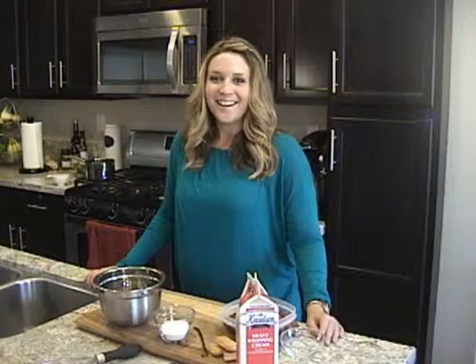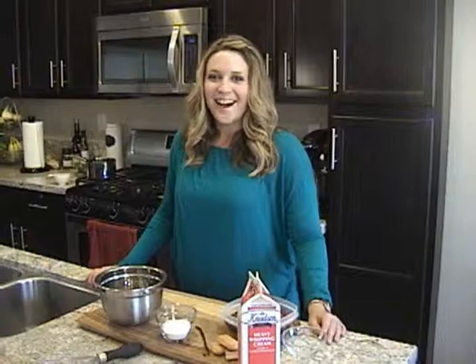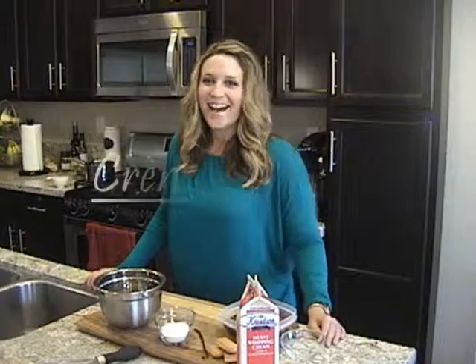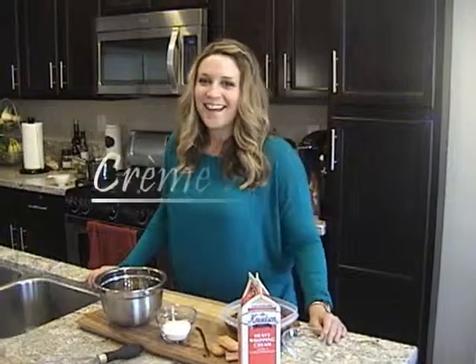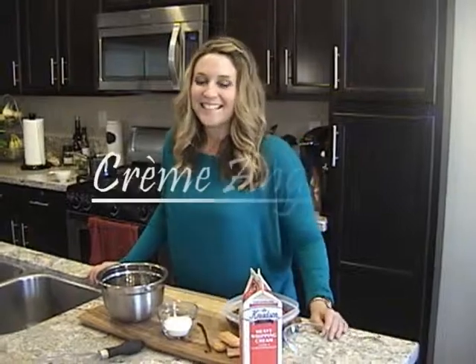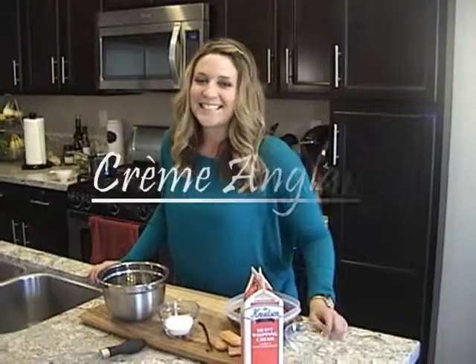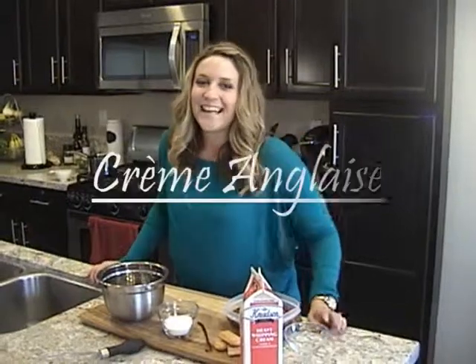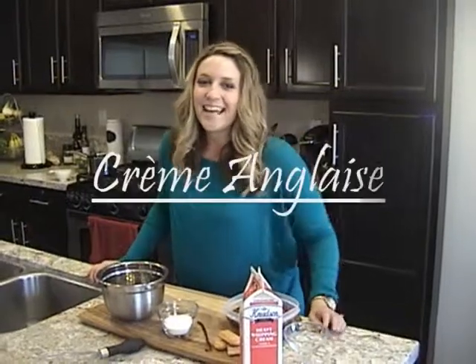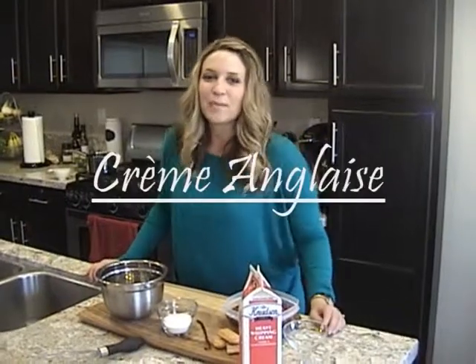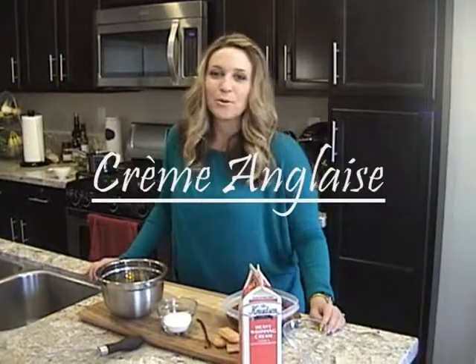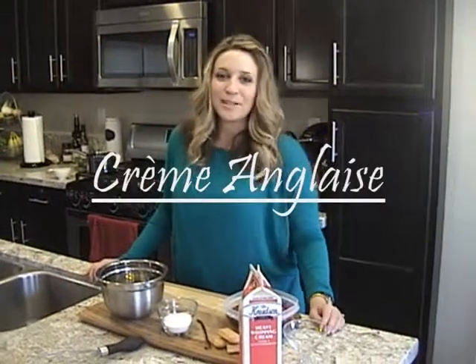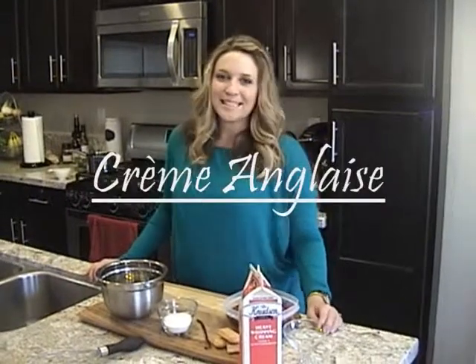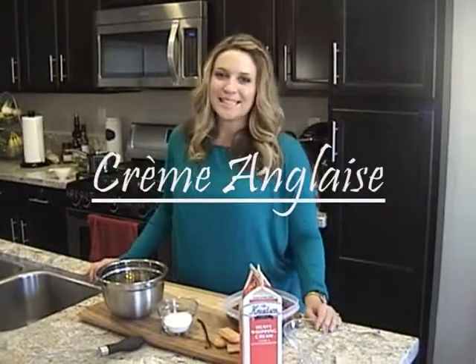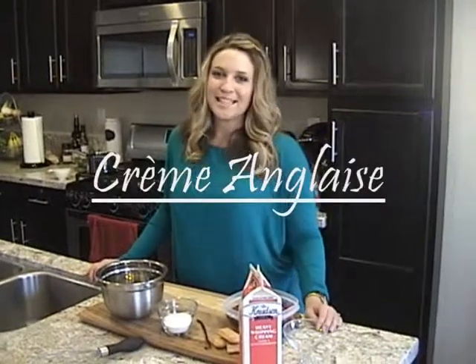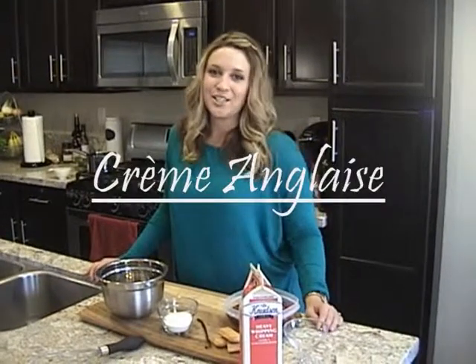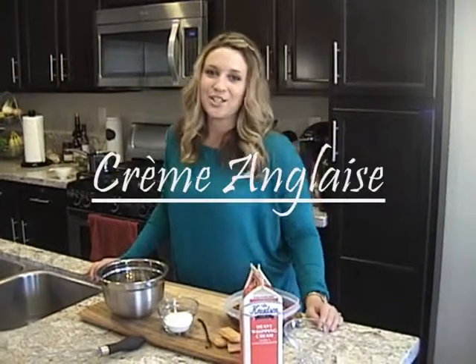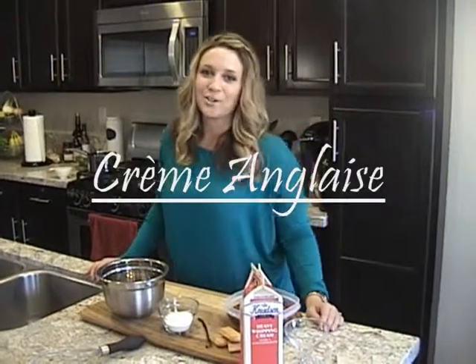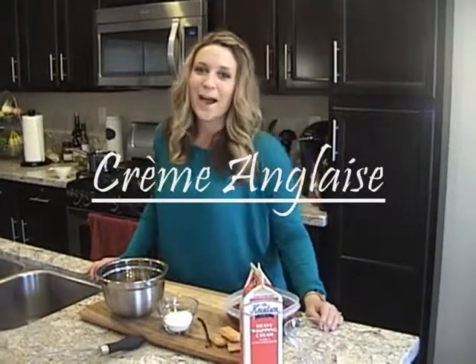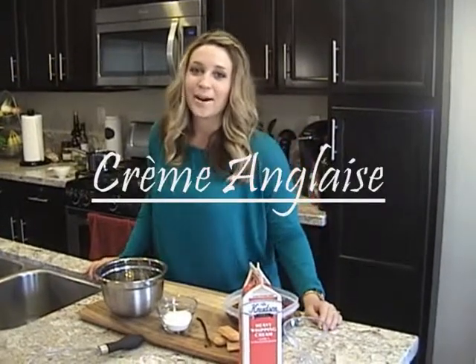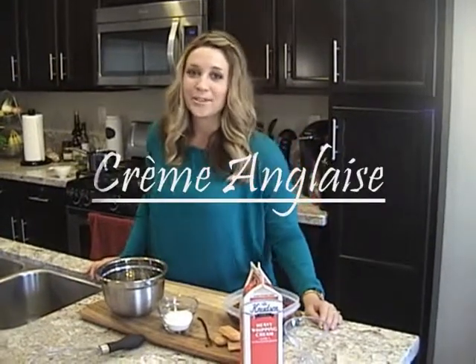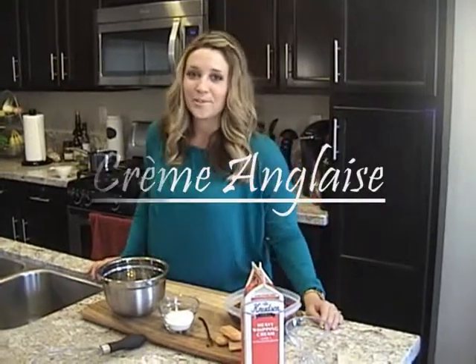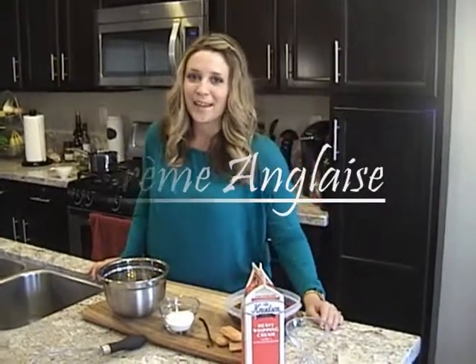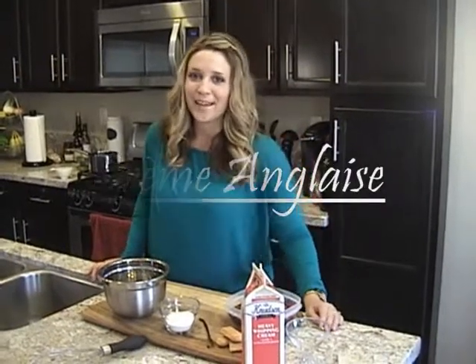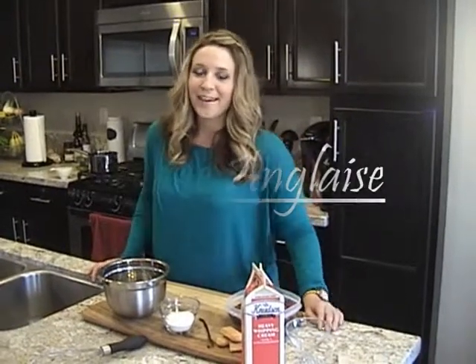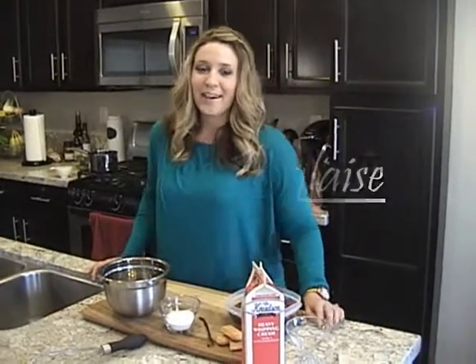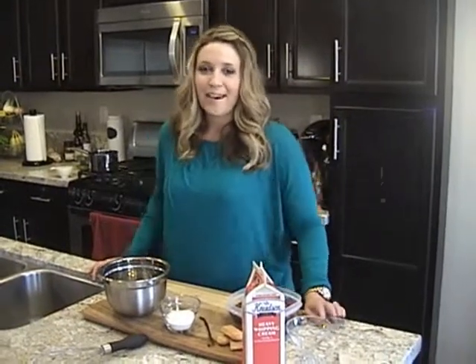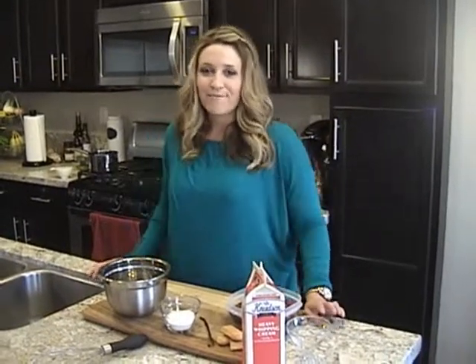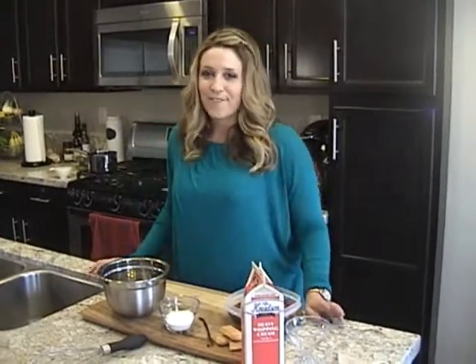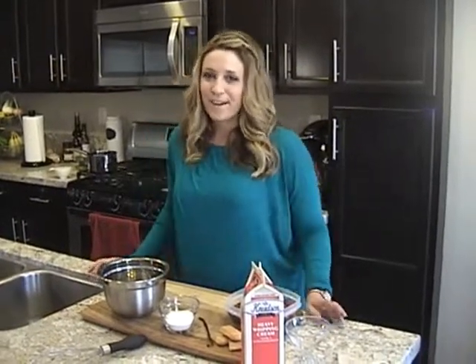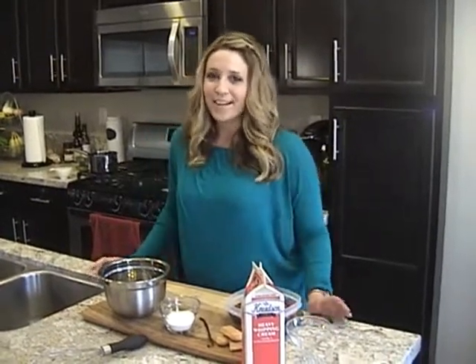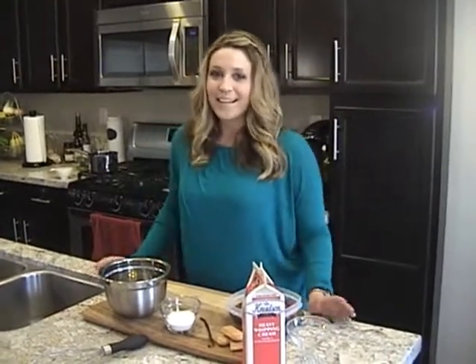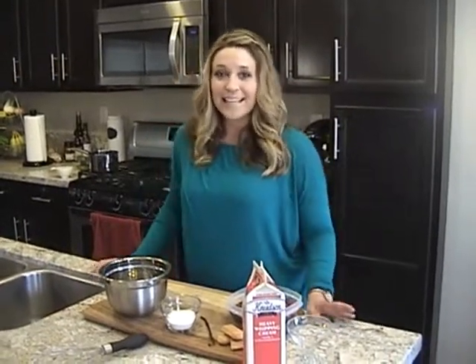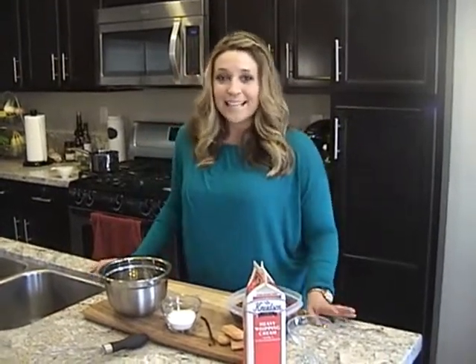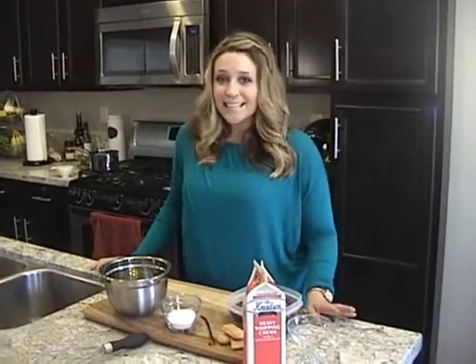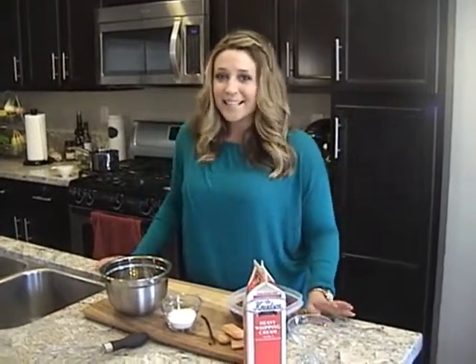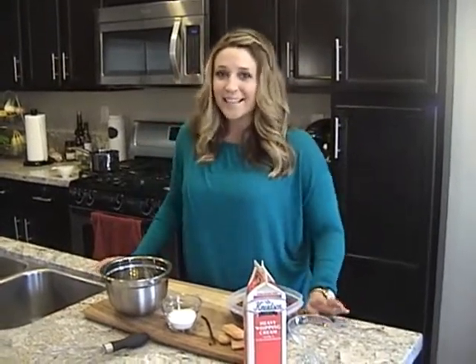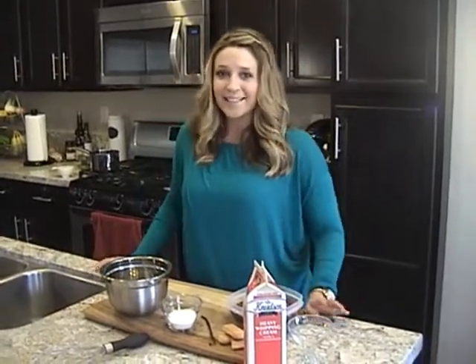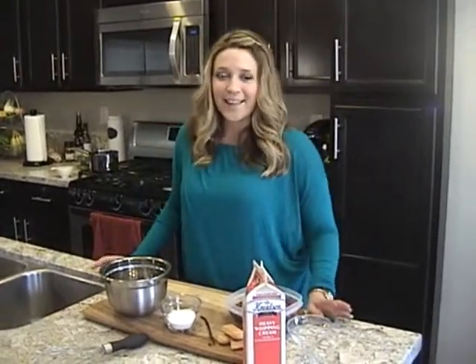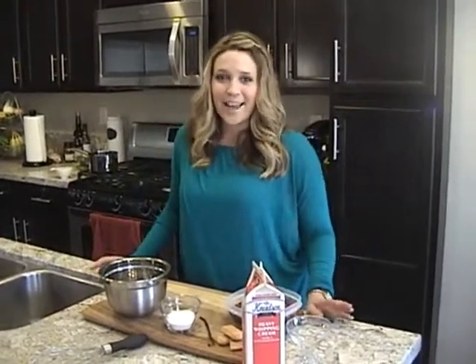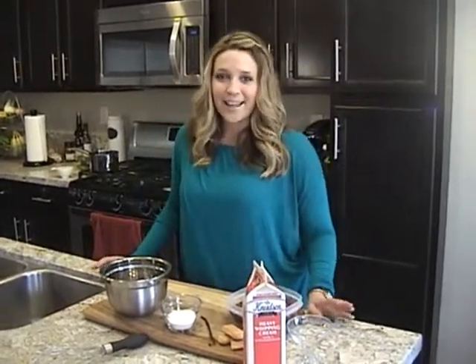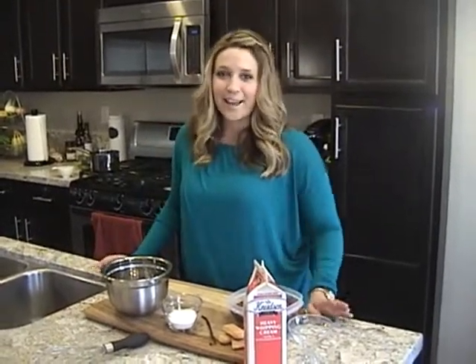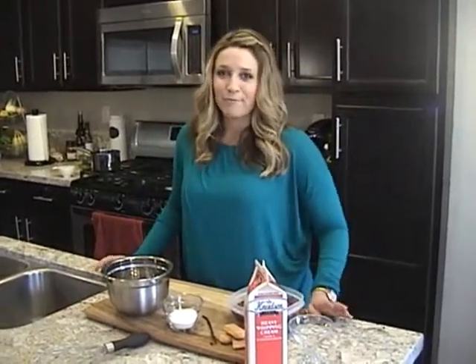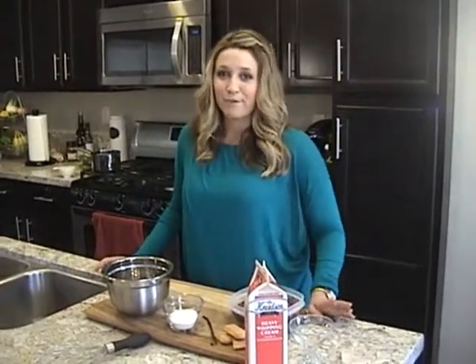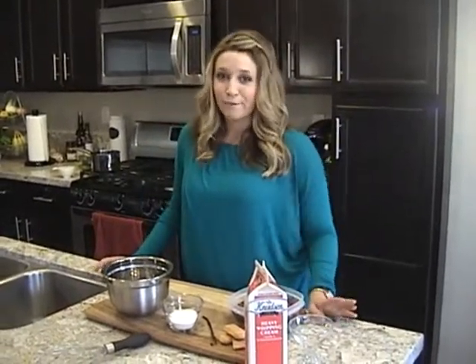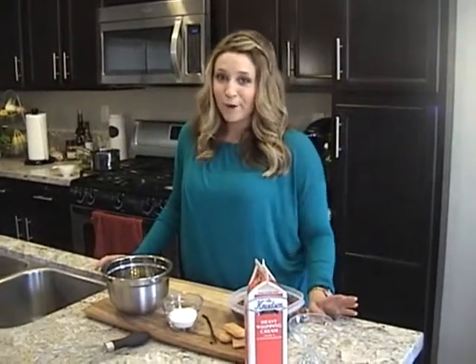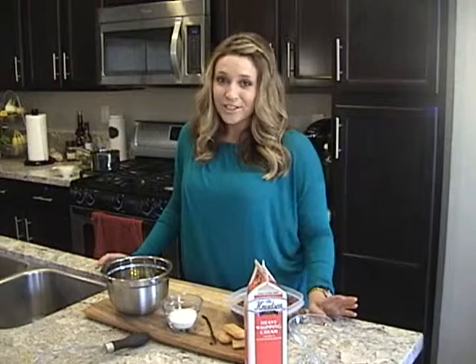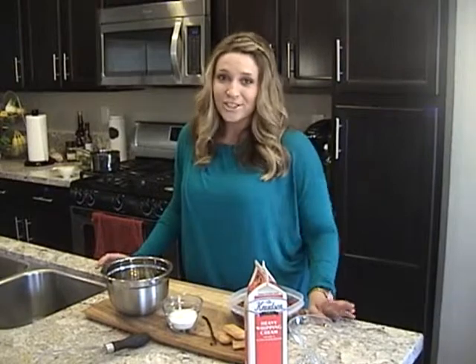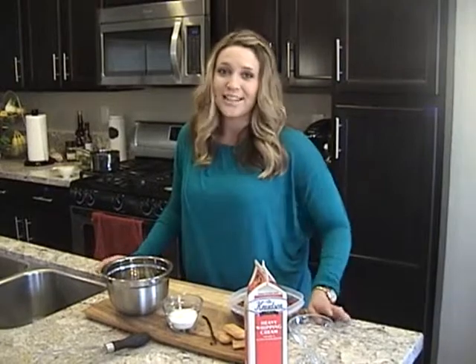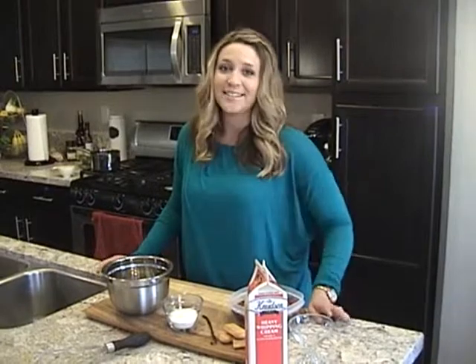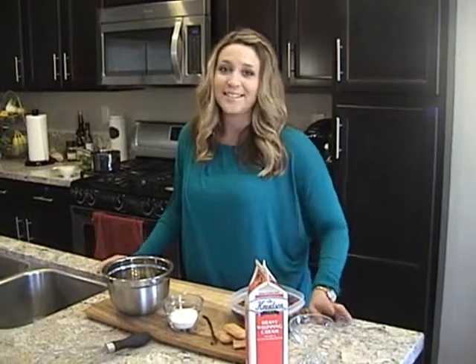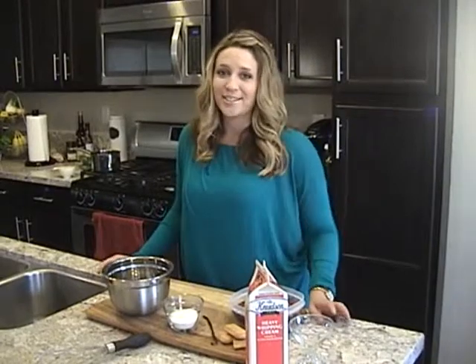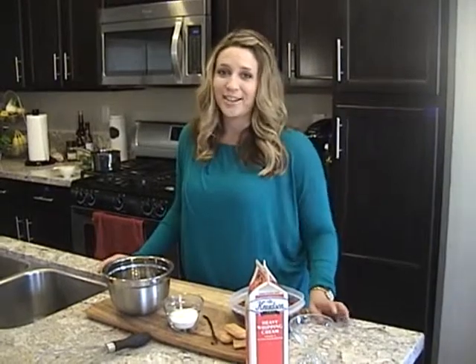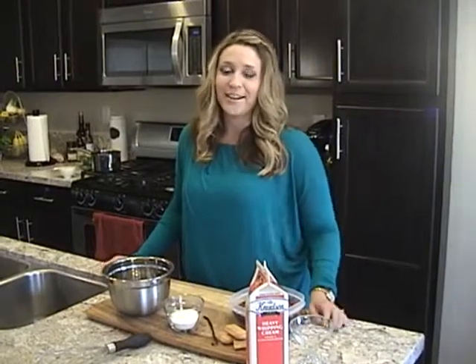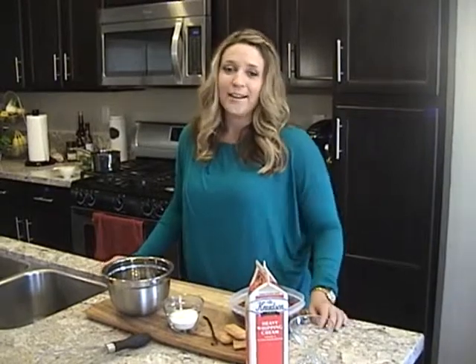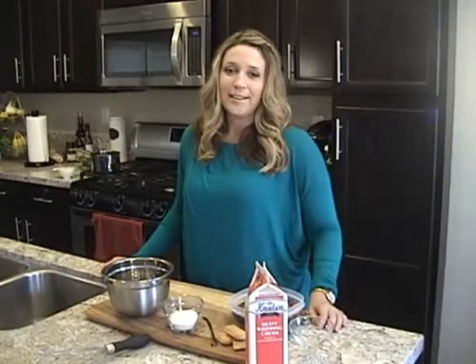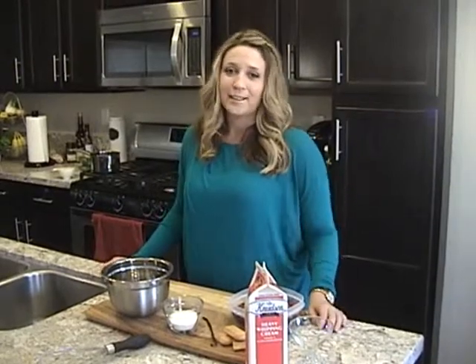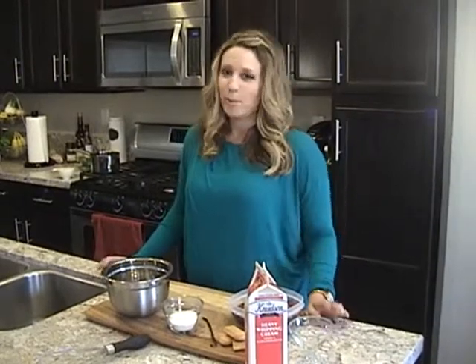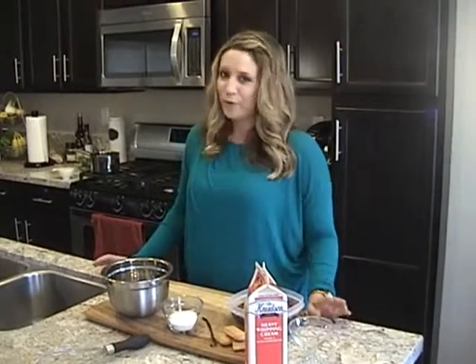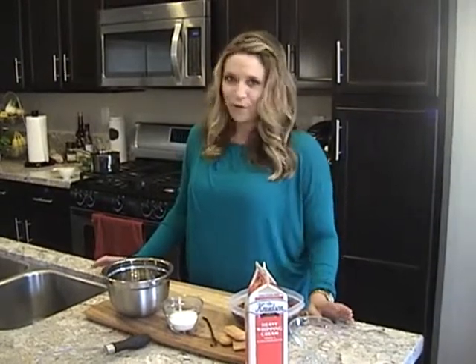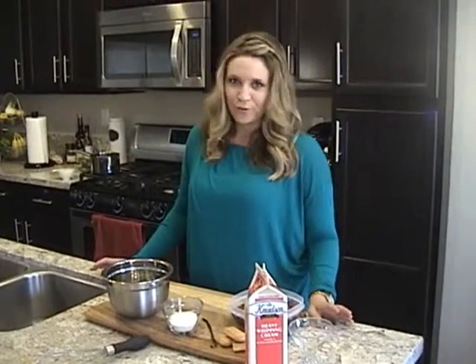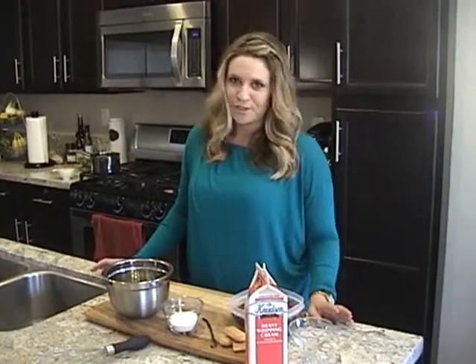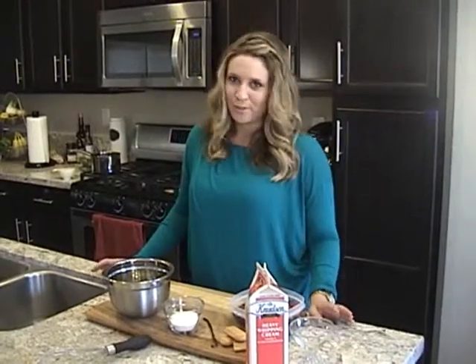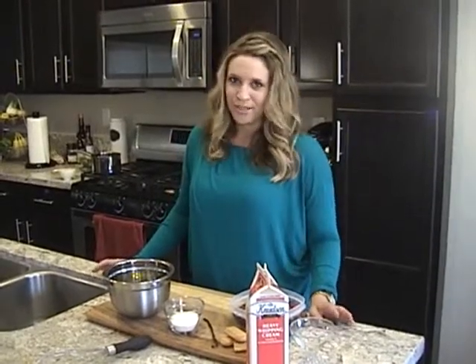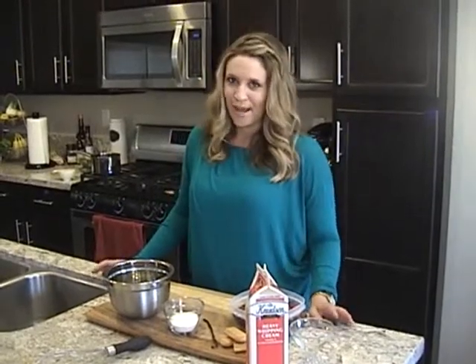Hi, today I'm going to teach you how to make a very easy, light, and refreshing dessert that's perfect for summertime.